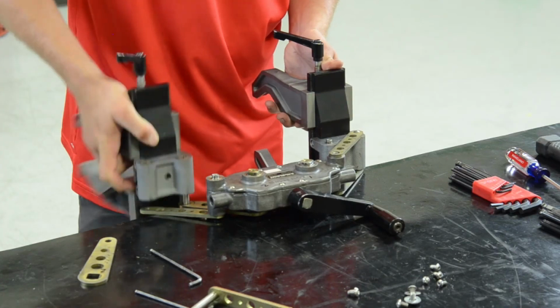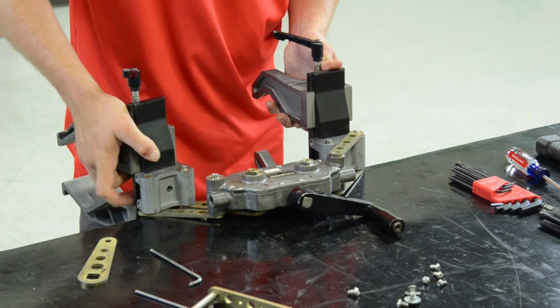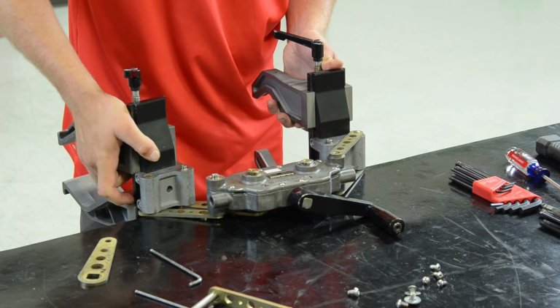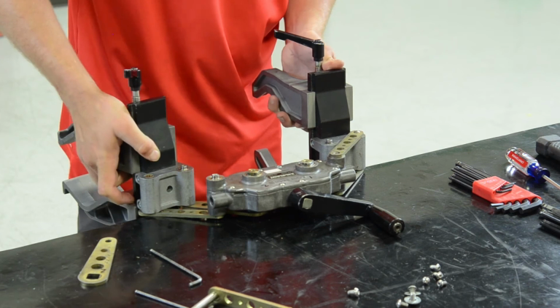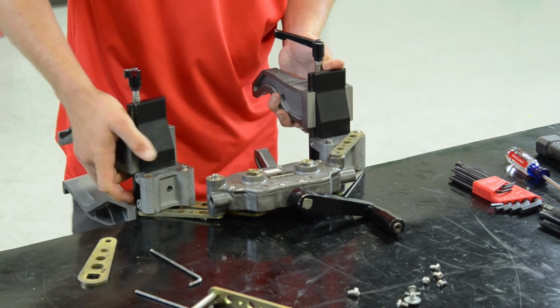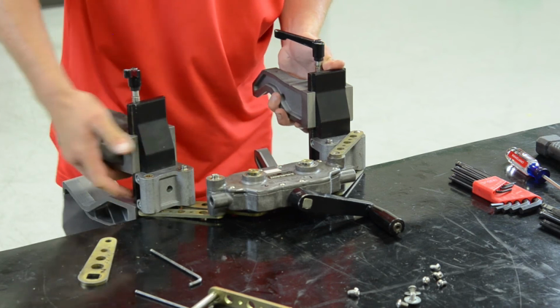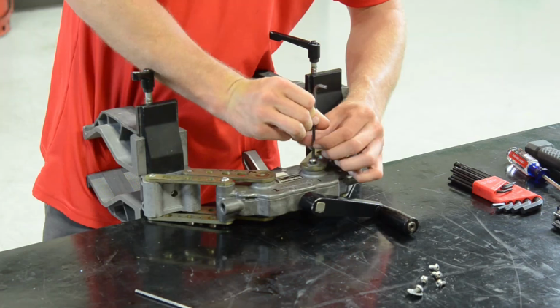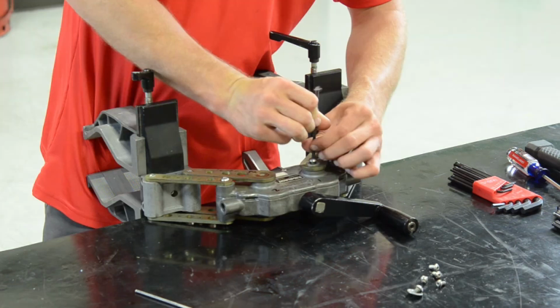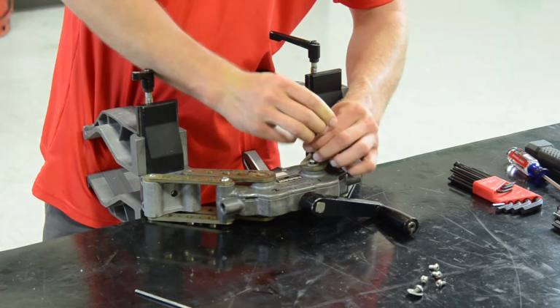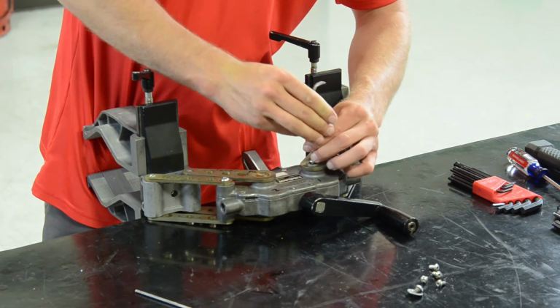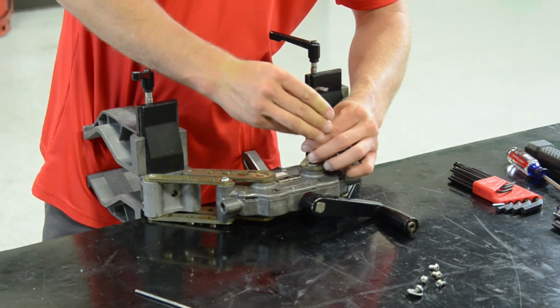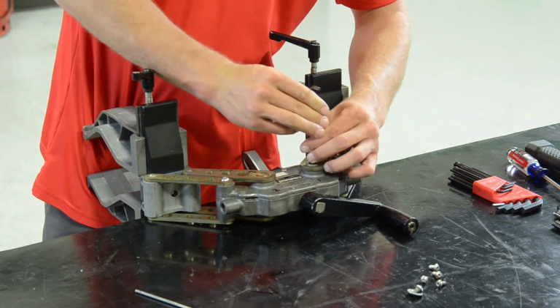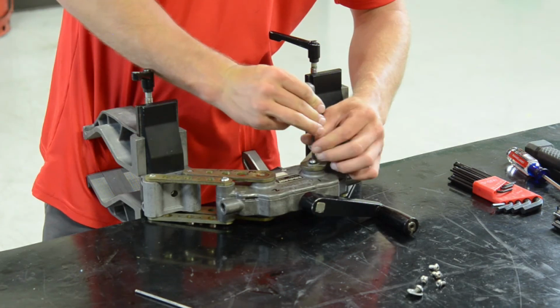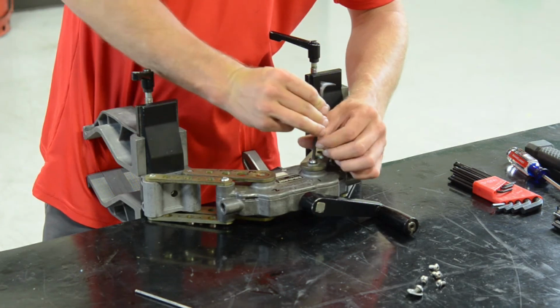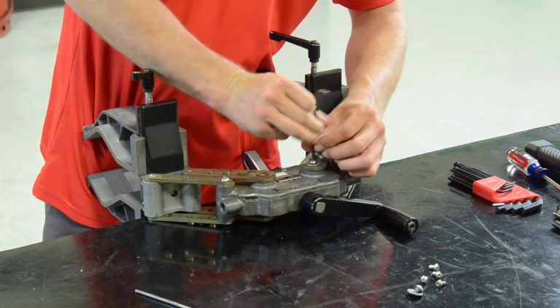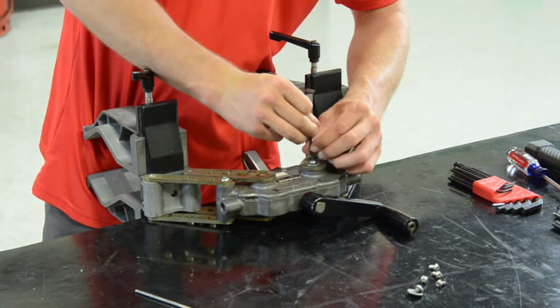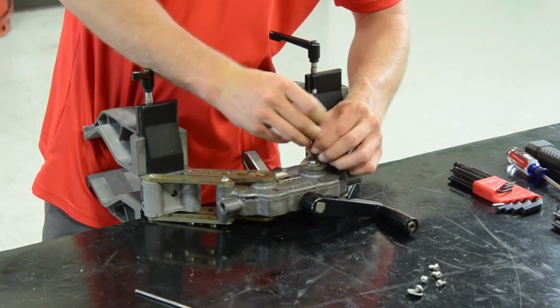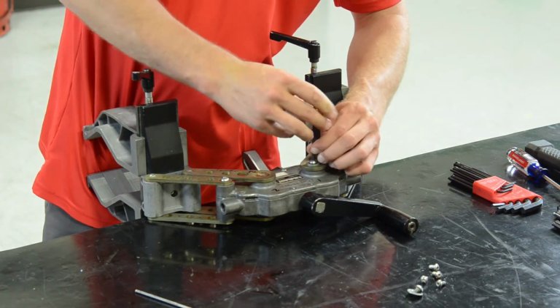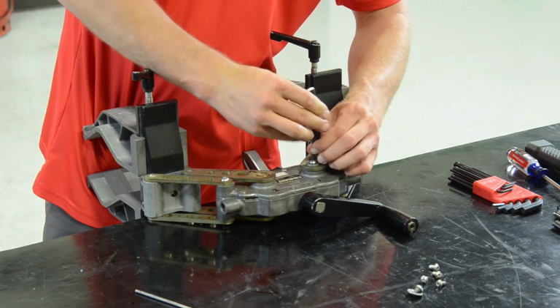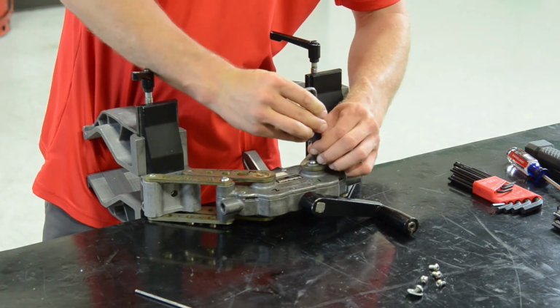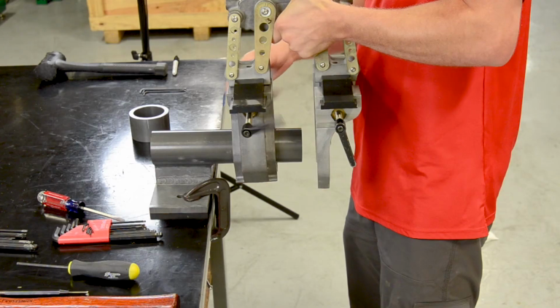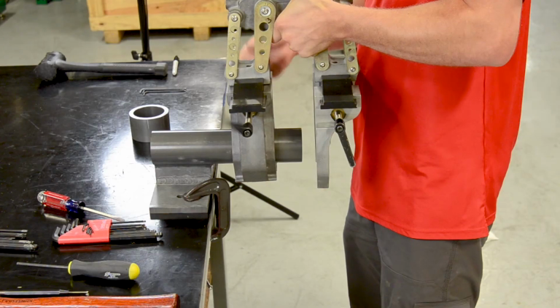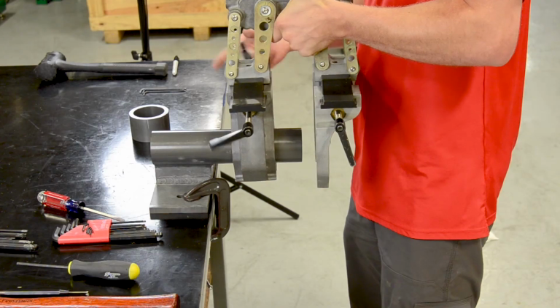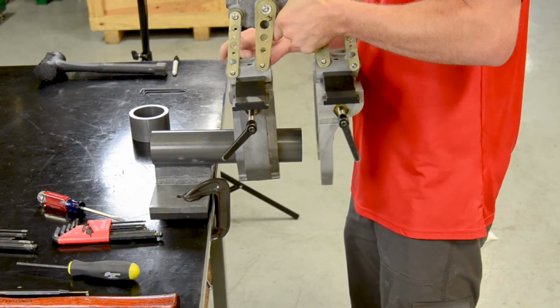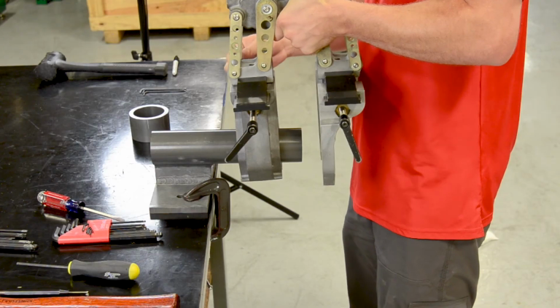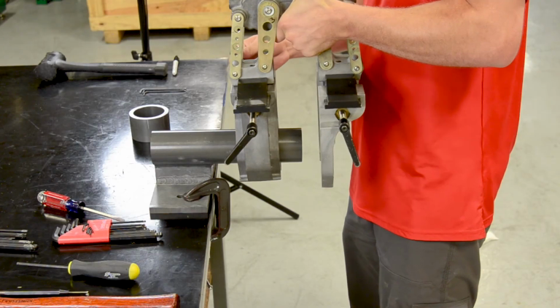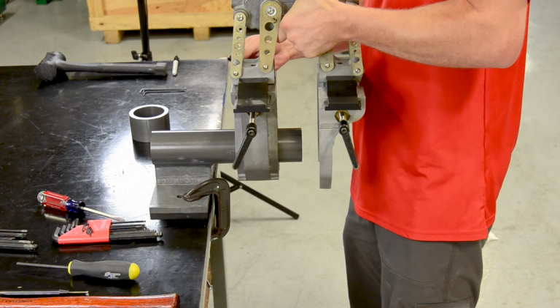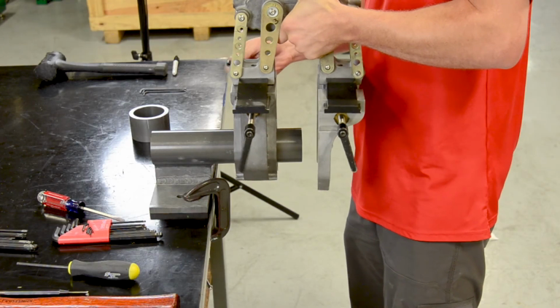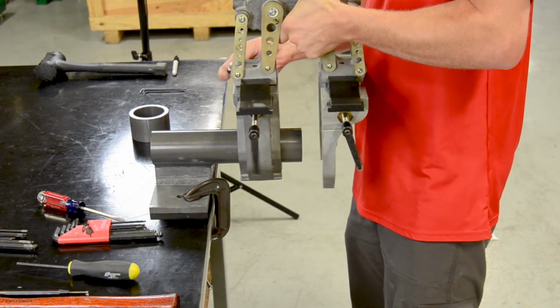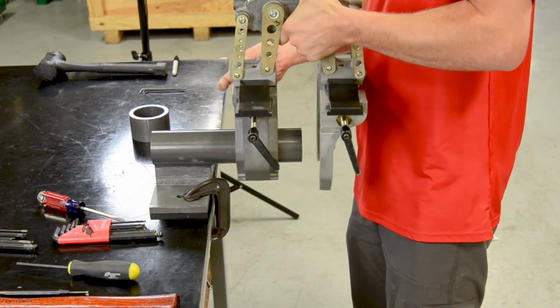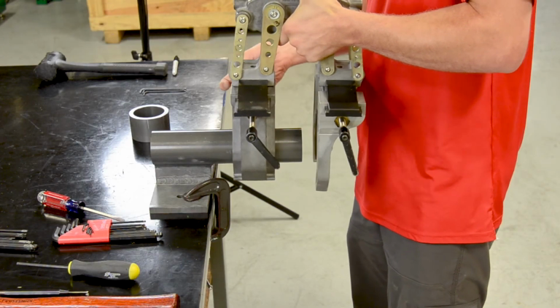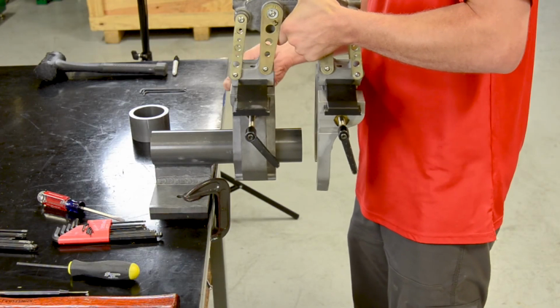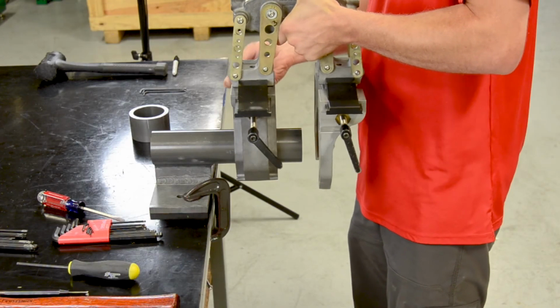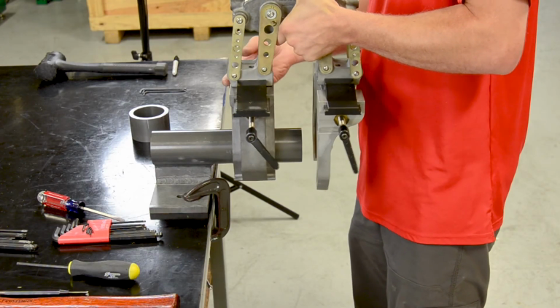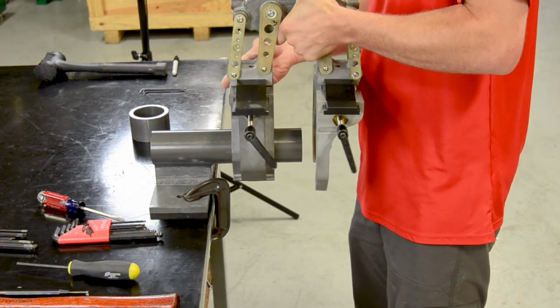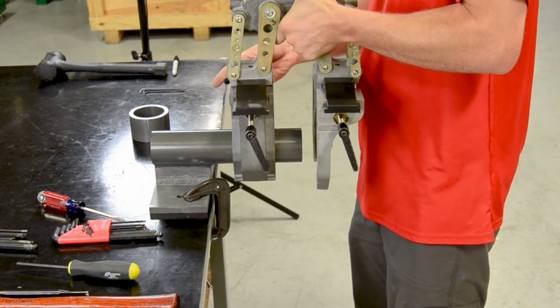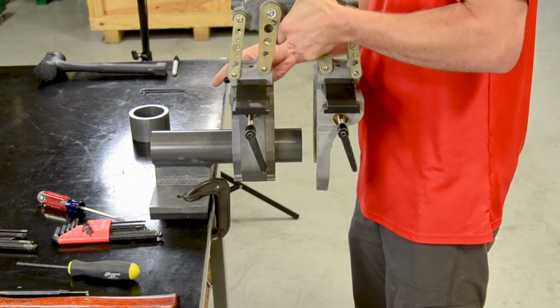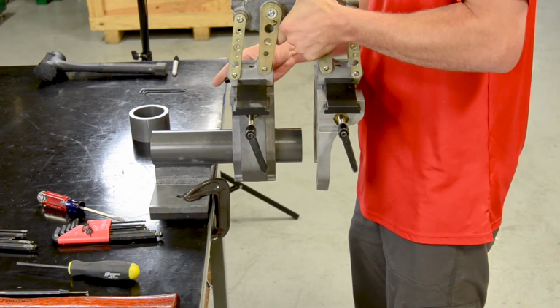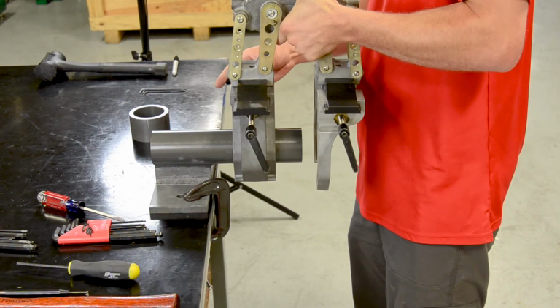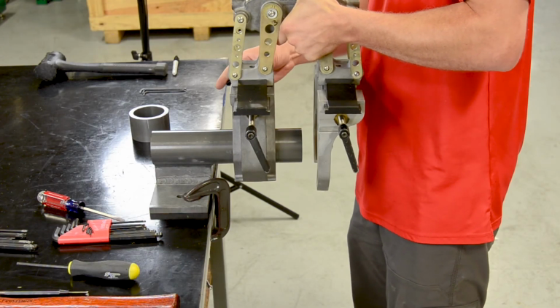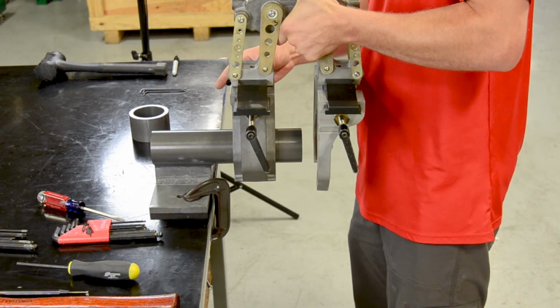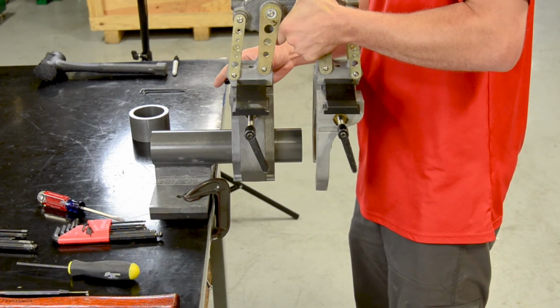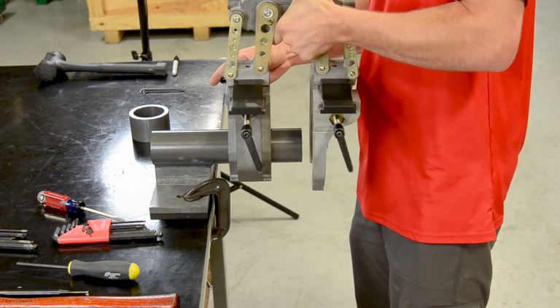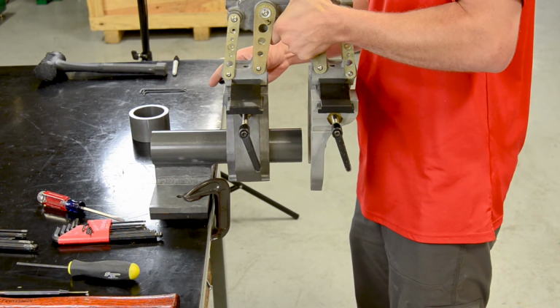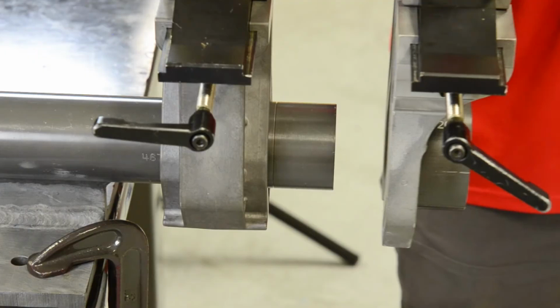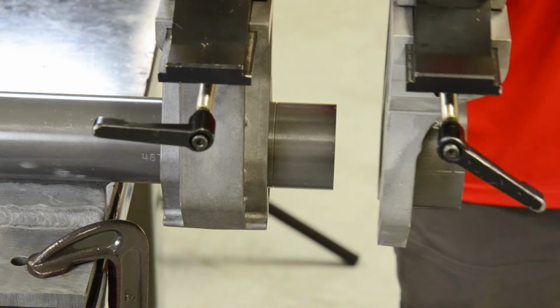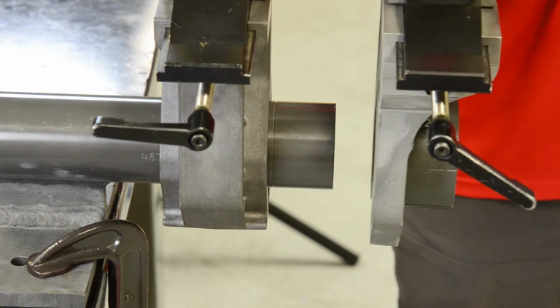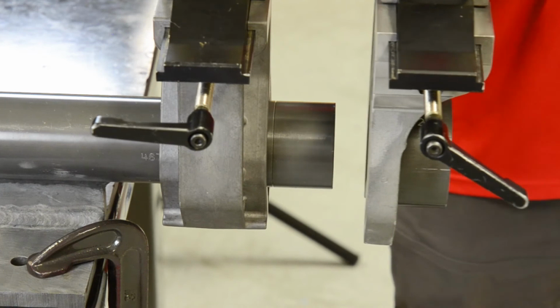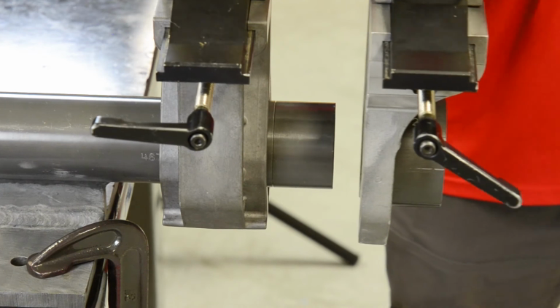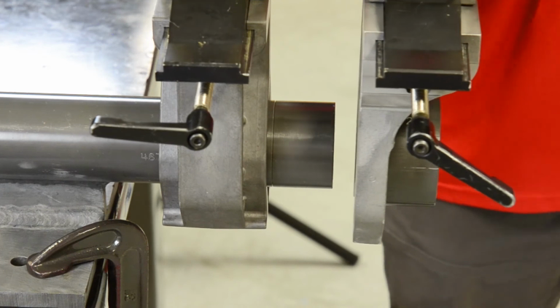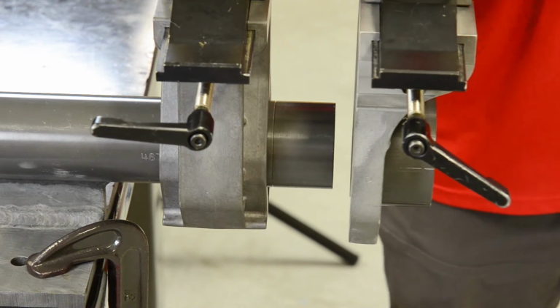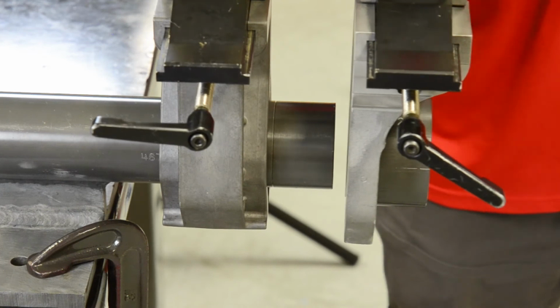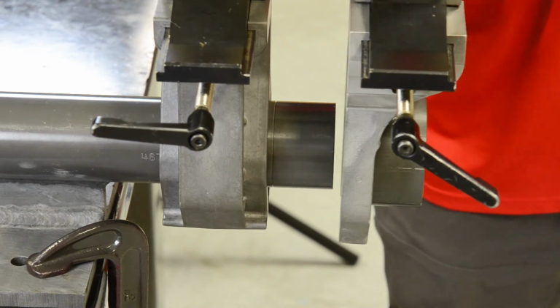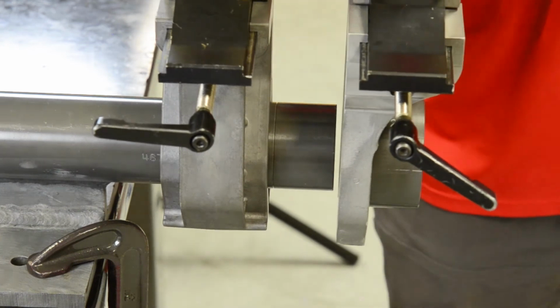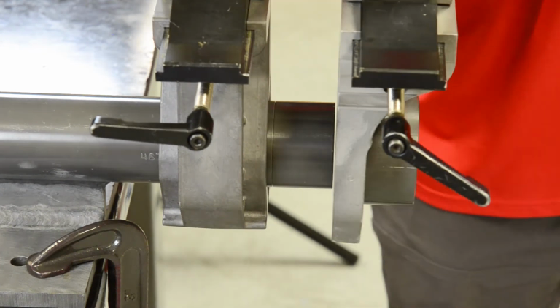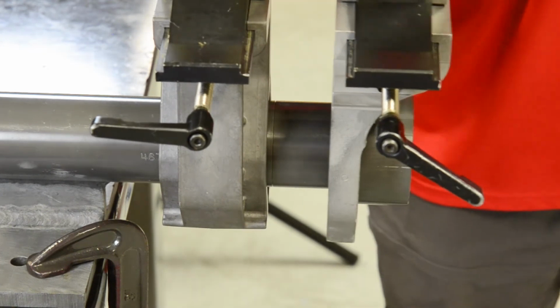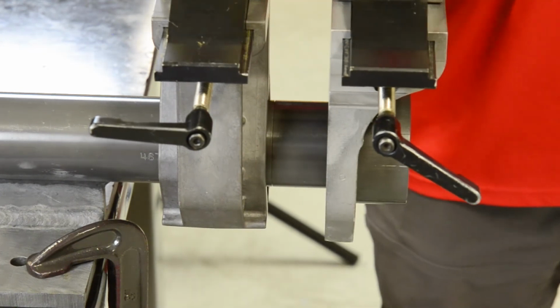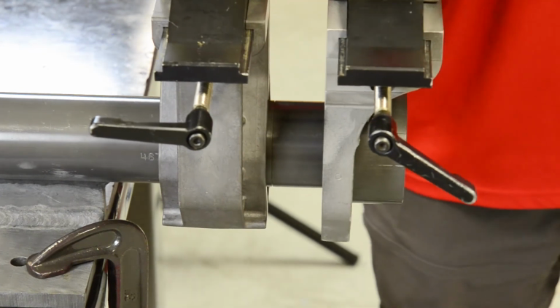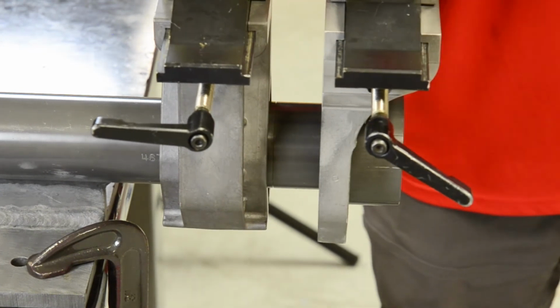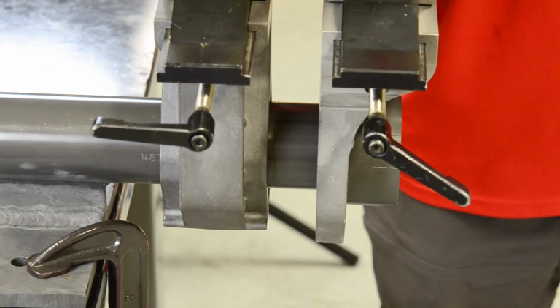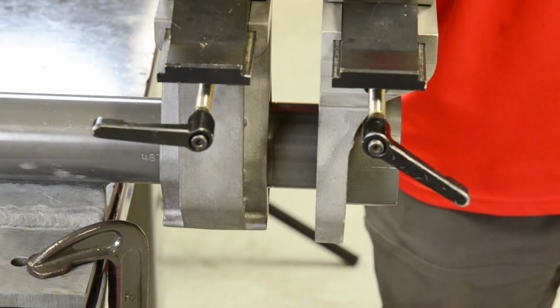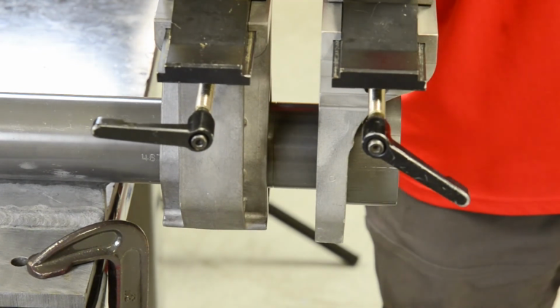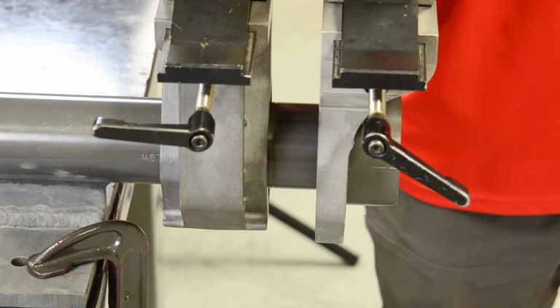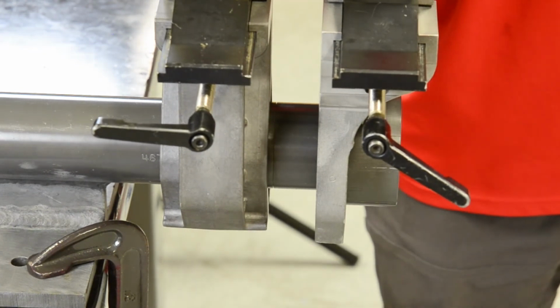Finally, confirm the installation was done correctly with the Spyder alignment tool. If there's any vertical misalignment, you will need to shim the higher jaw.